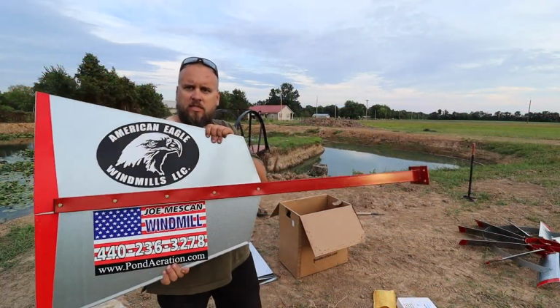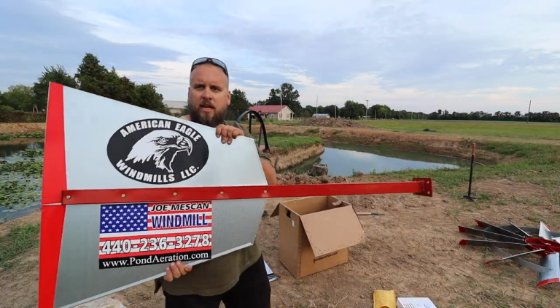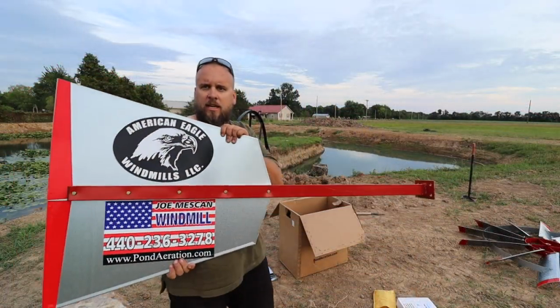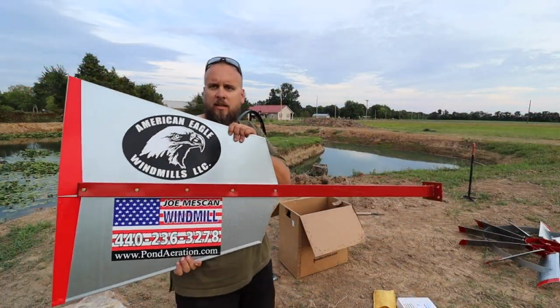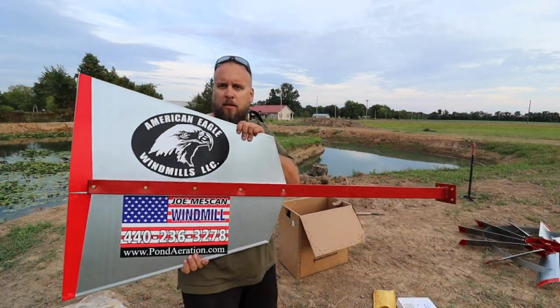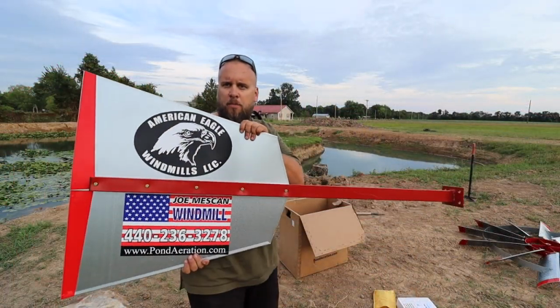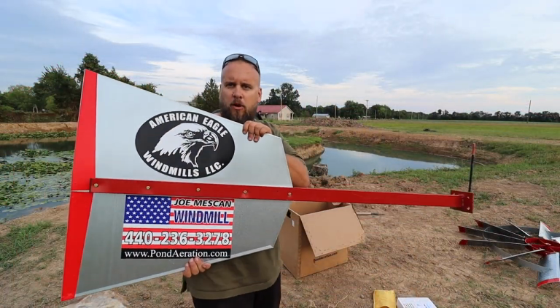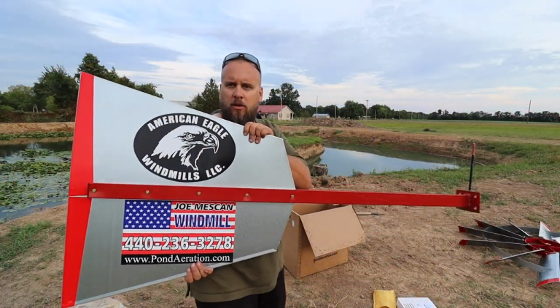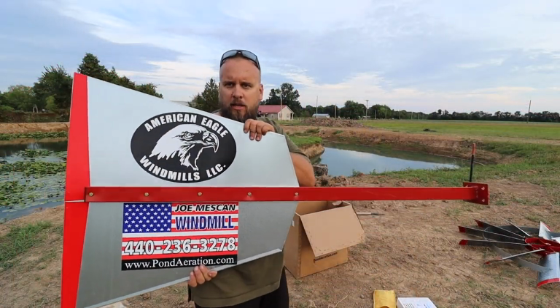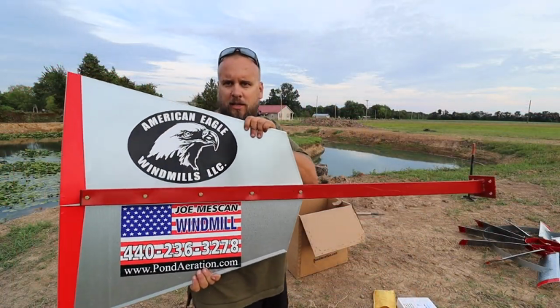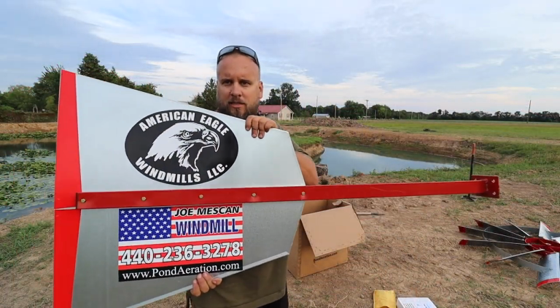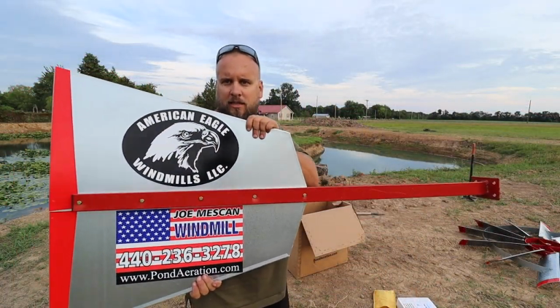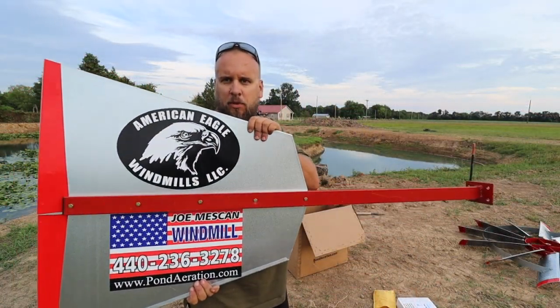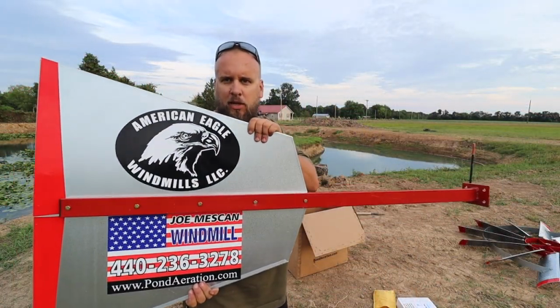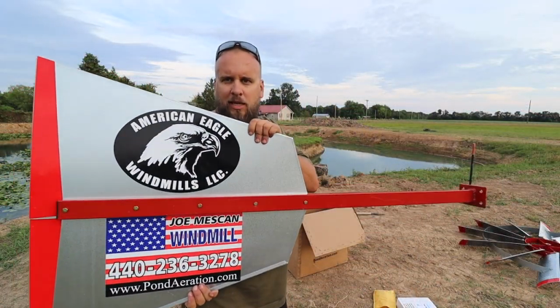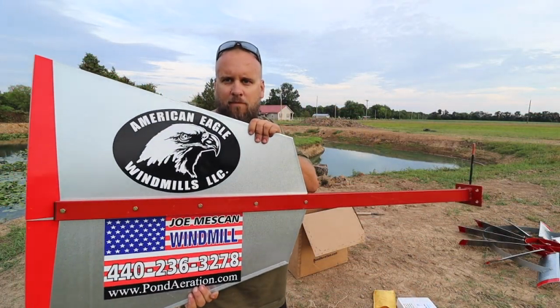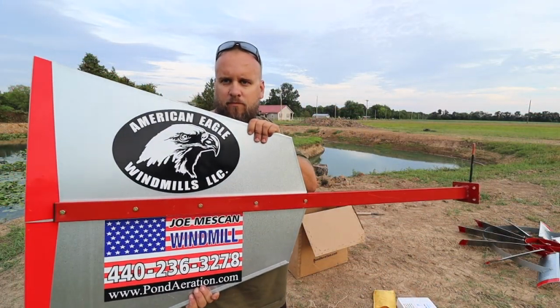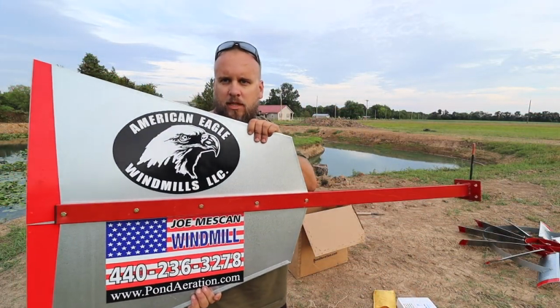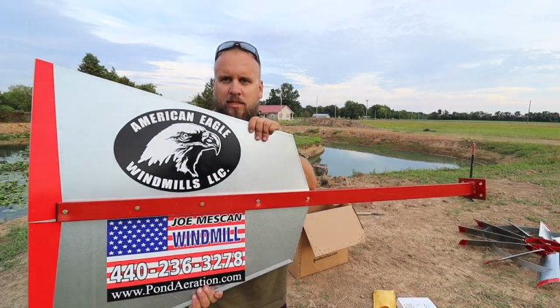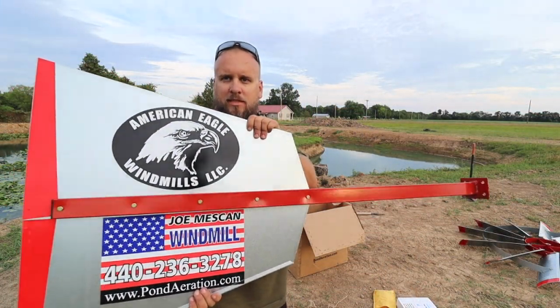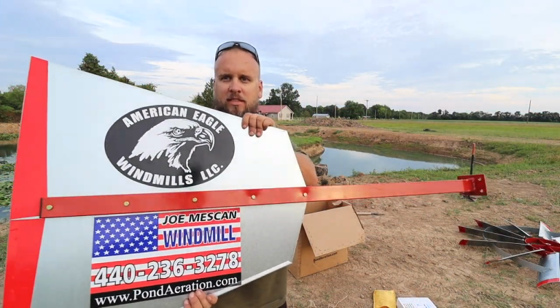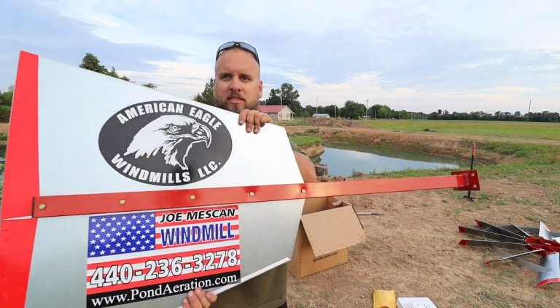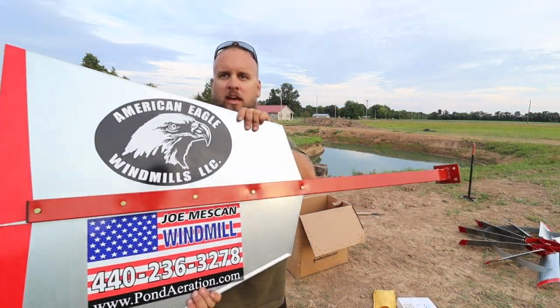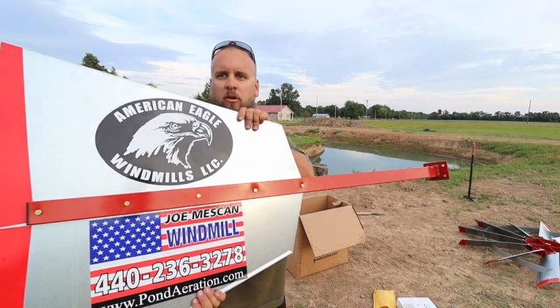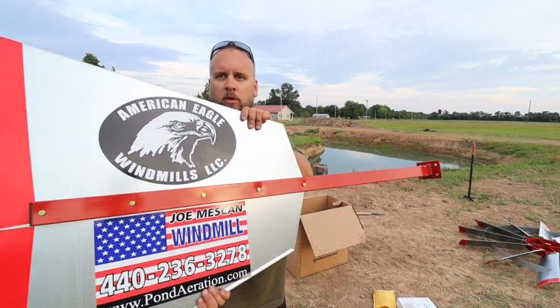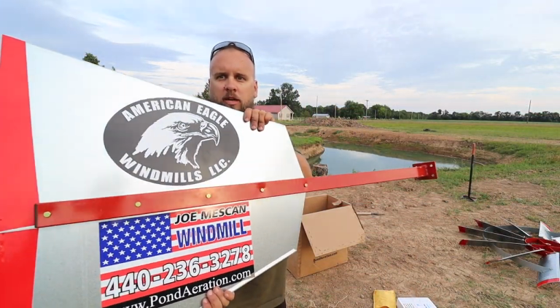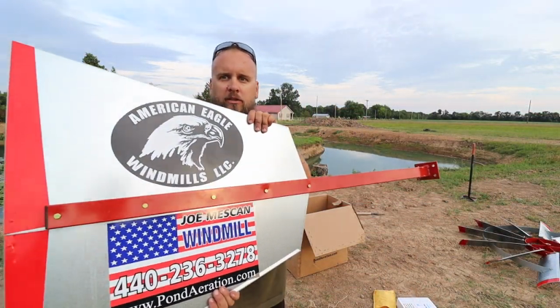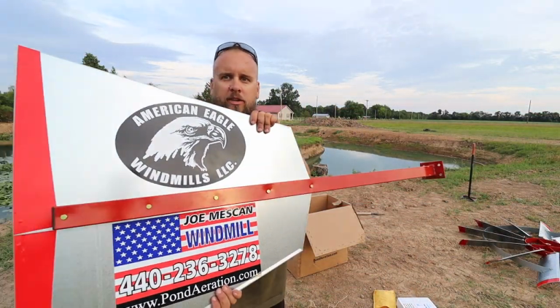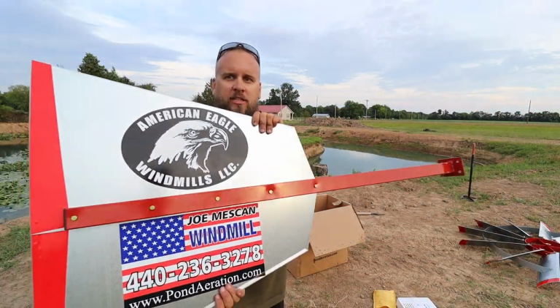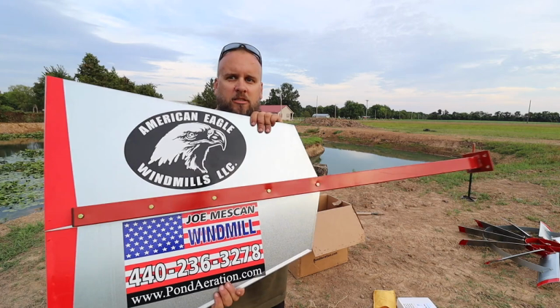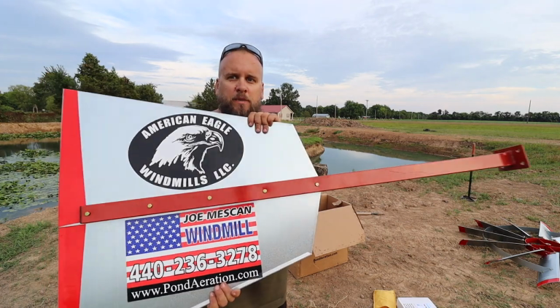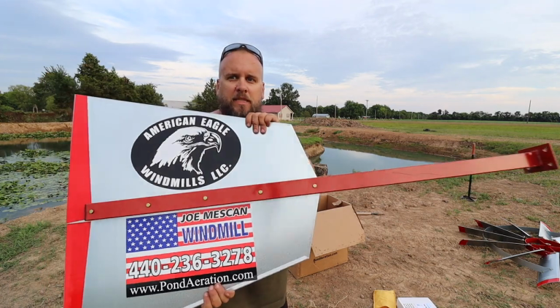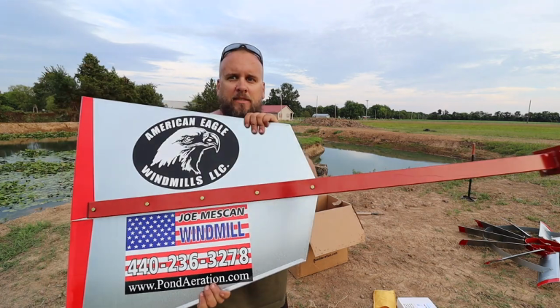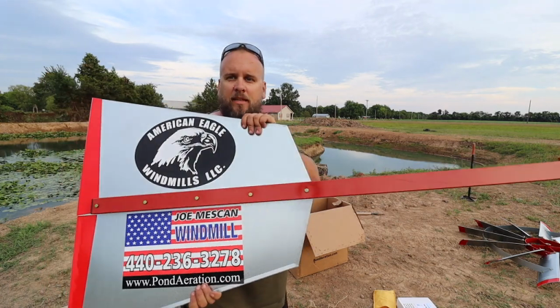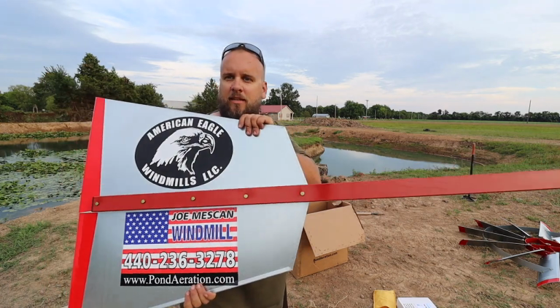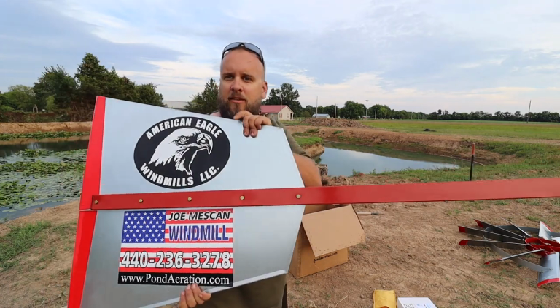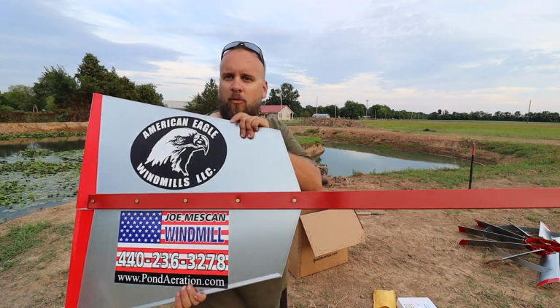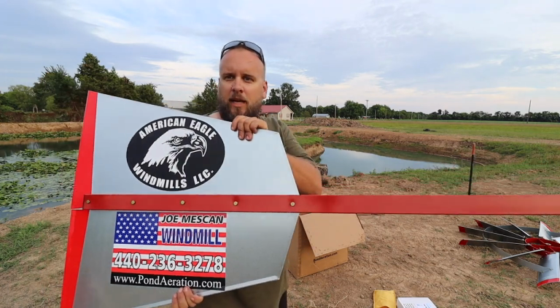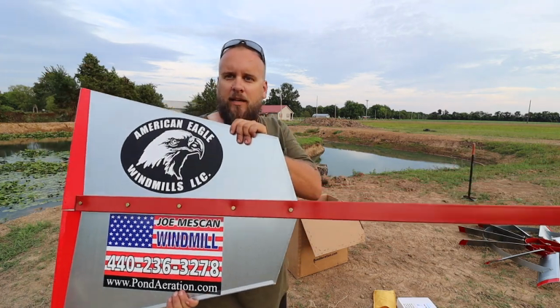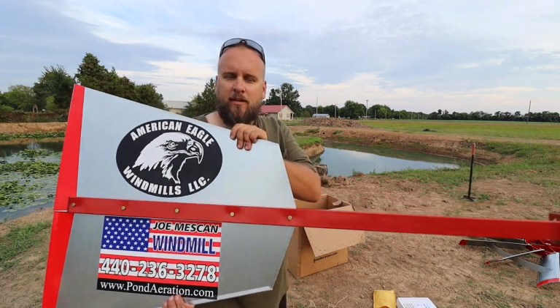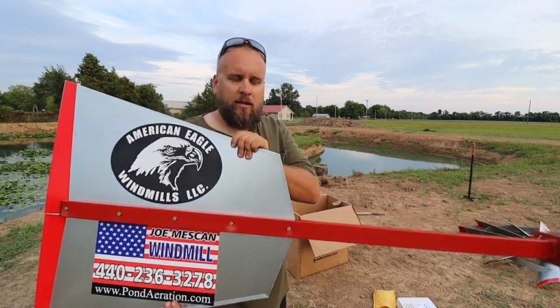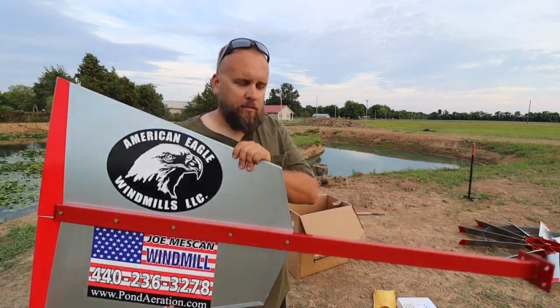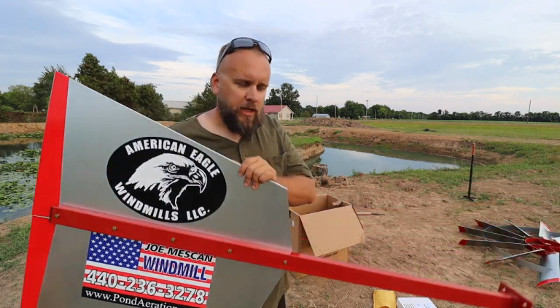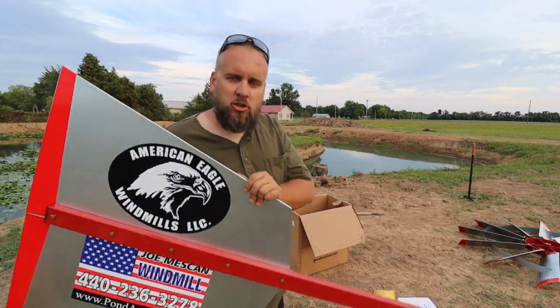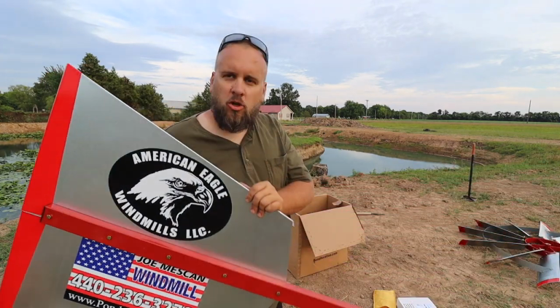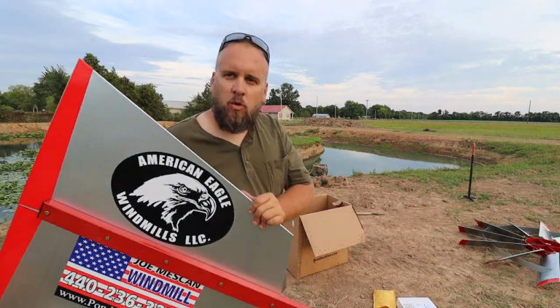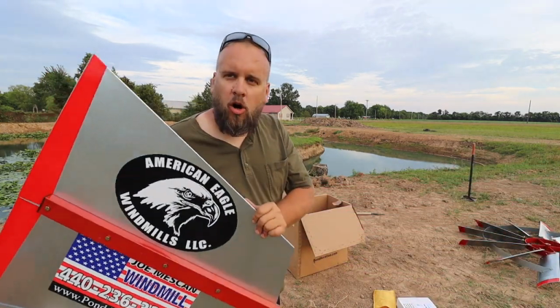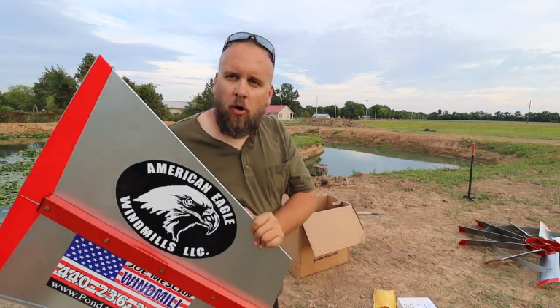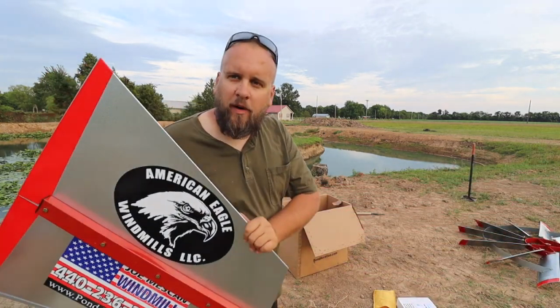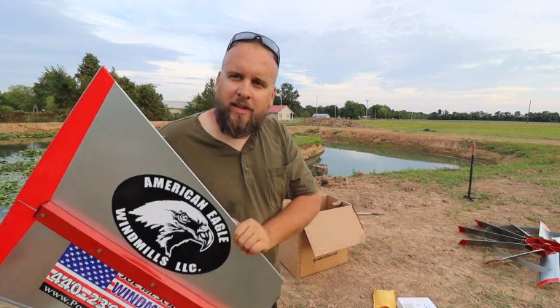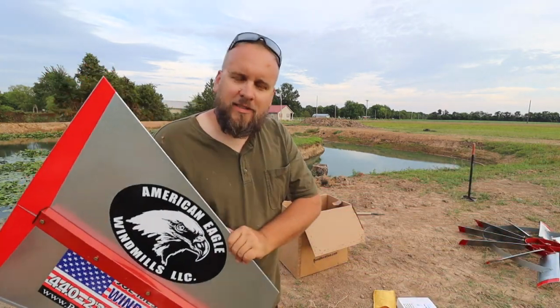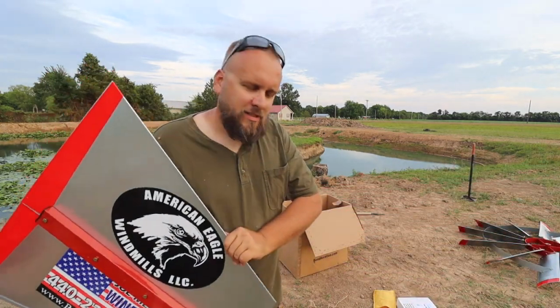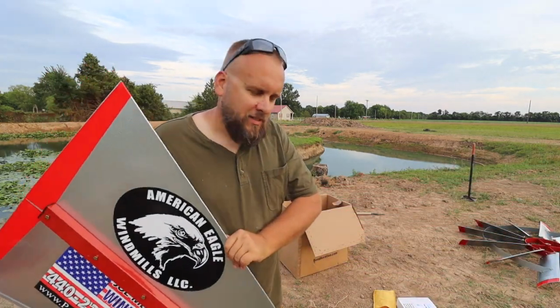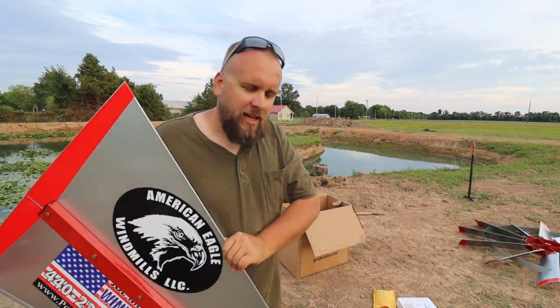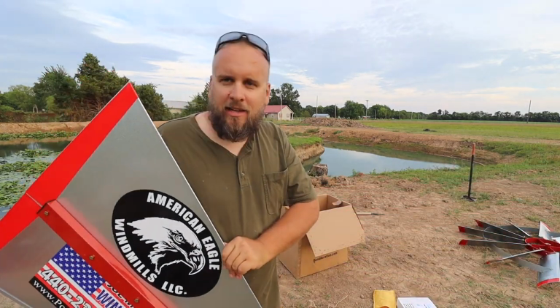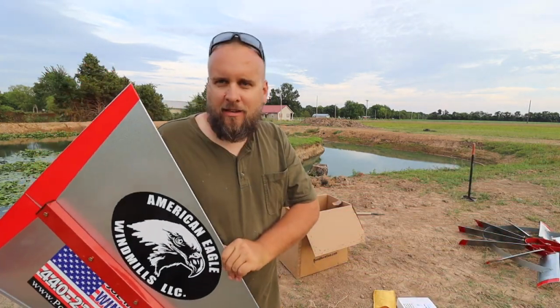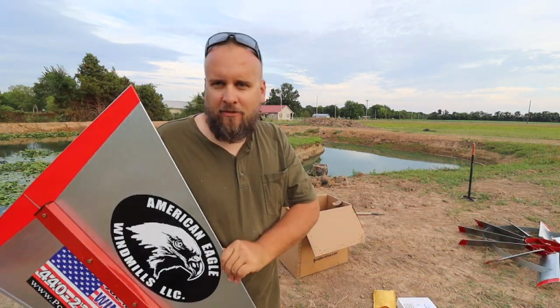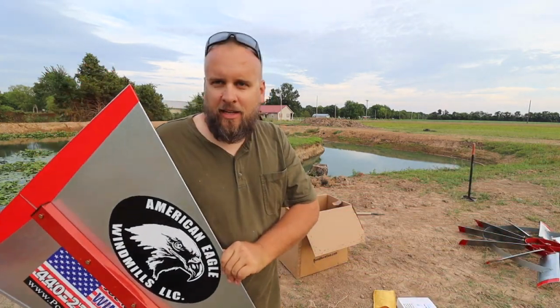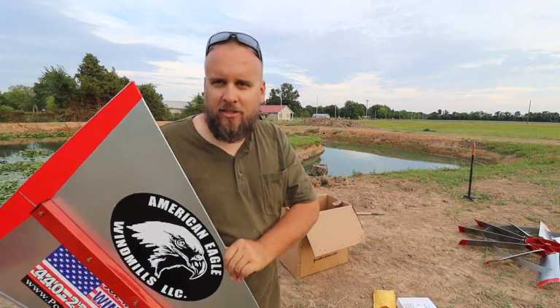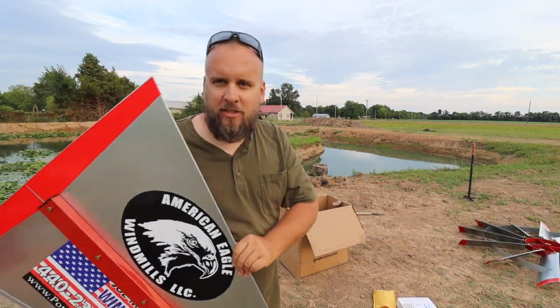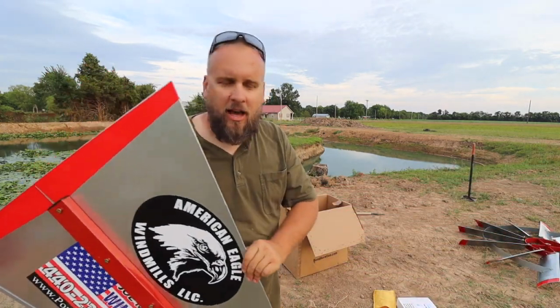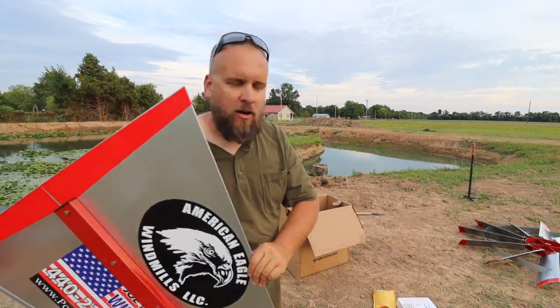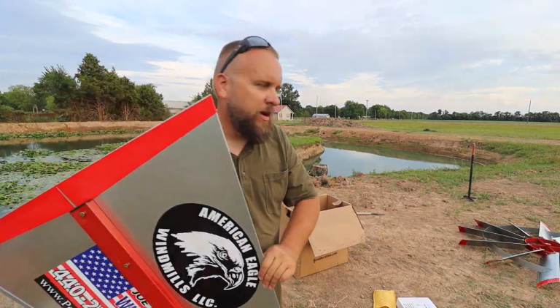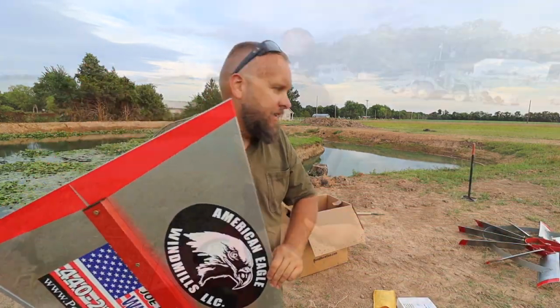Our second component is complete. This is the tail wheel that spins it into the wind — make sure we're always taking advantage of that wind.